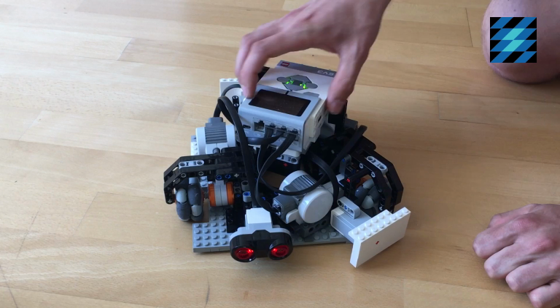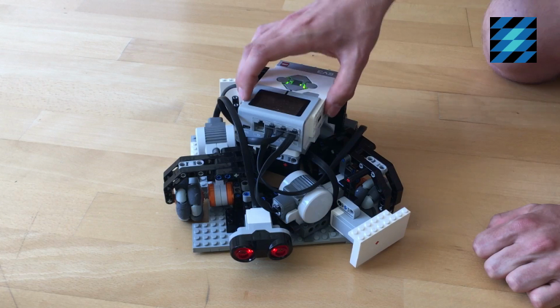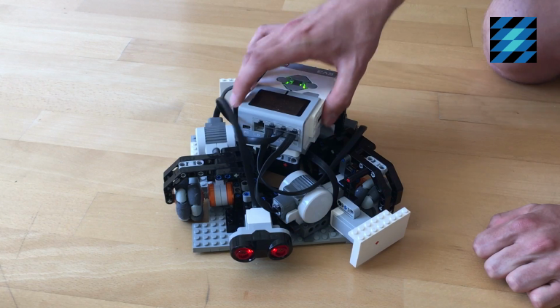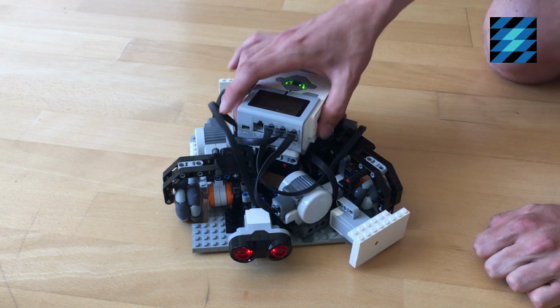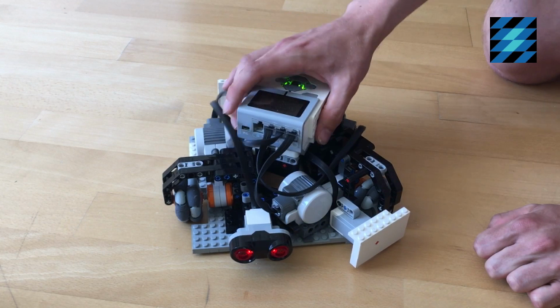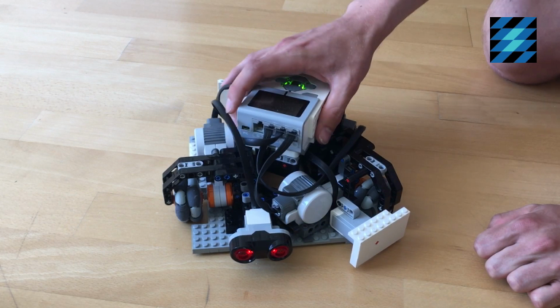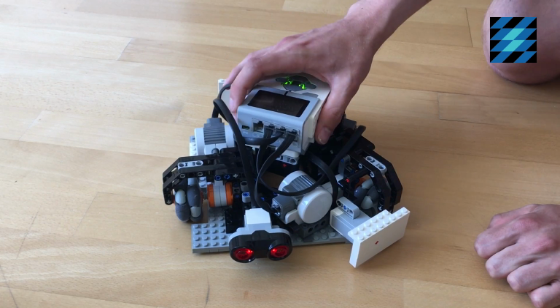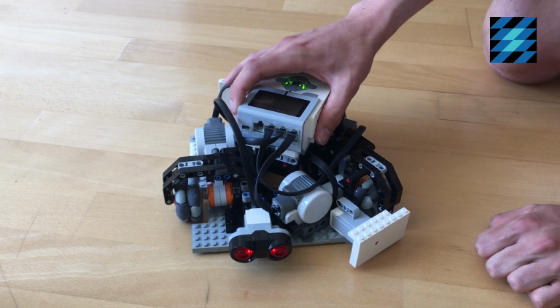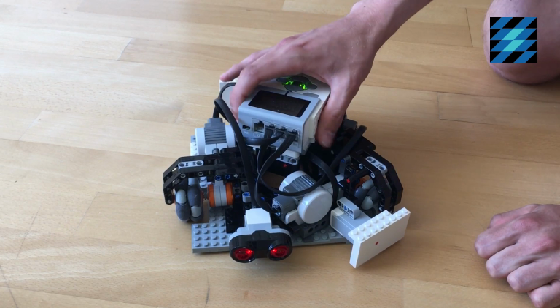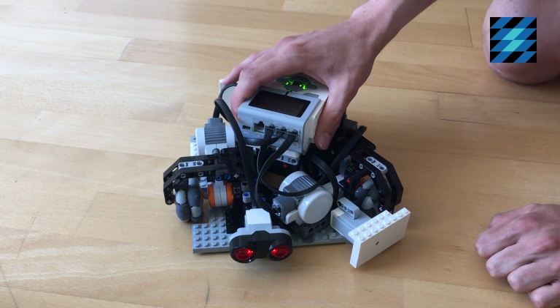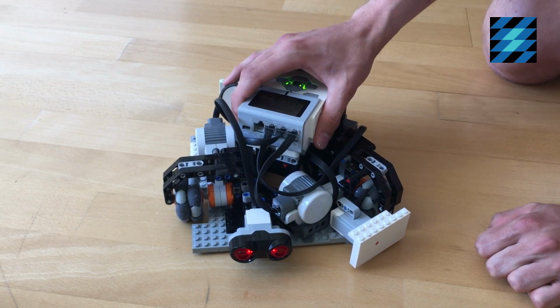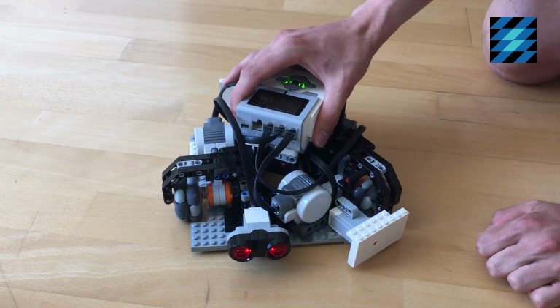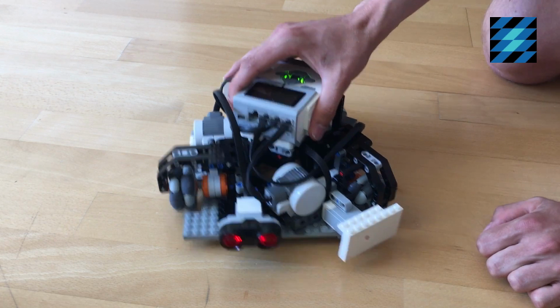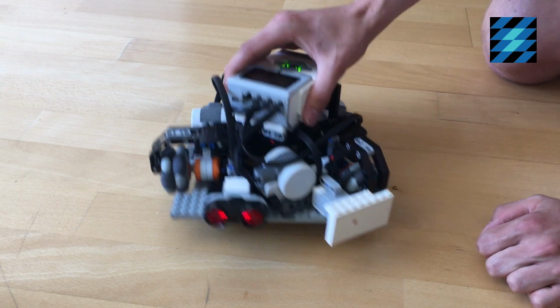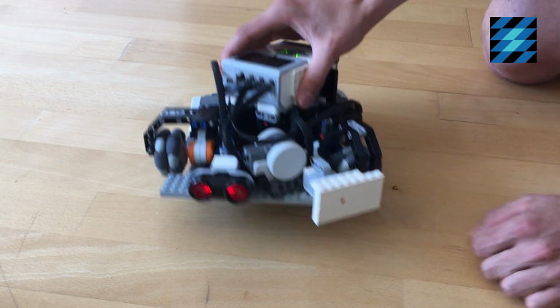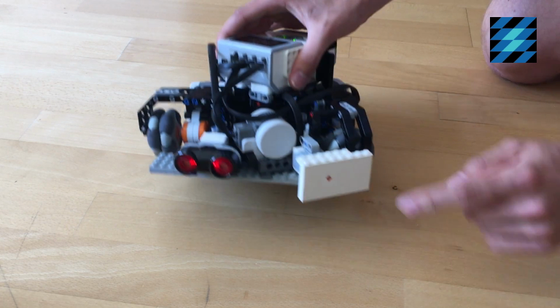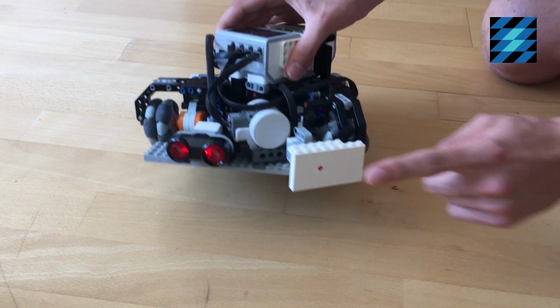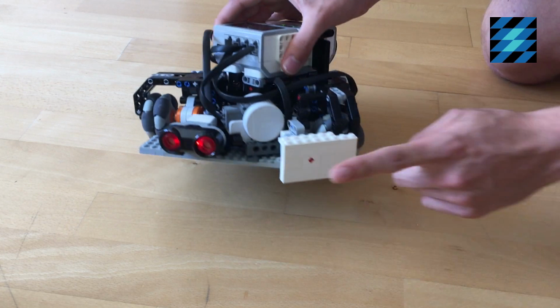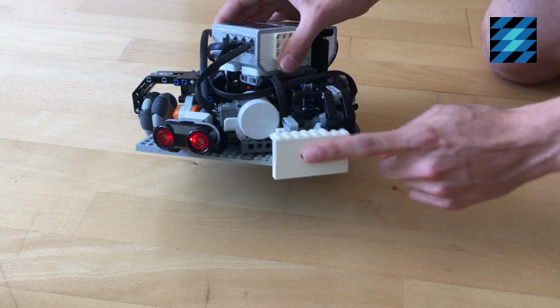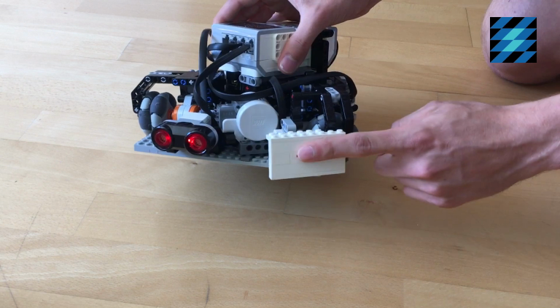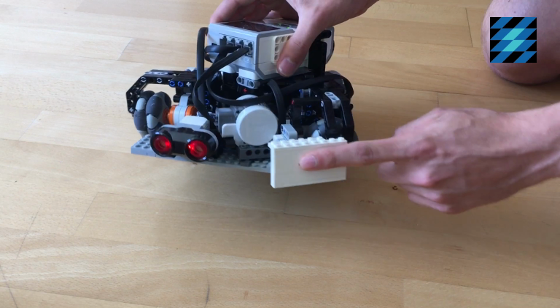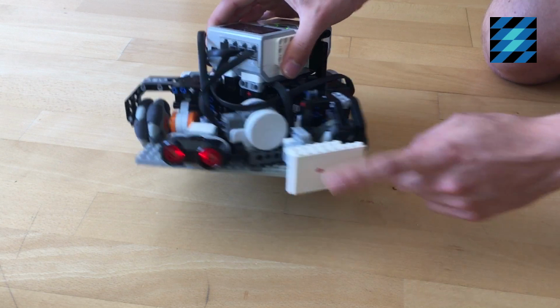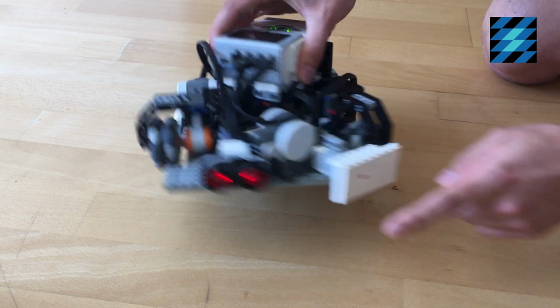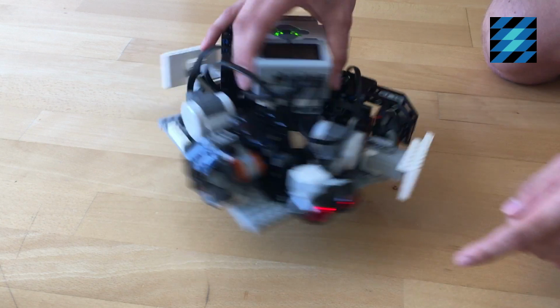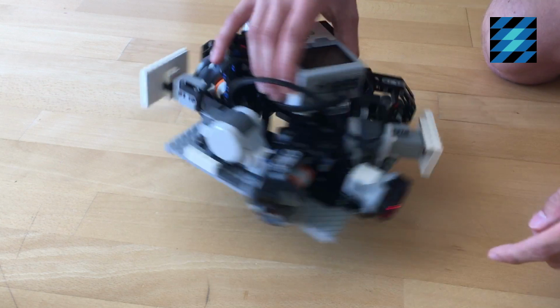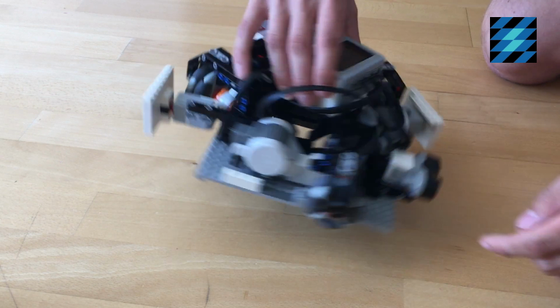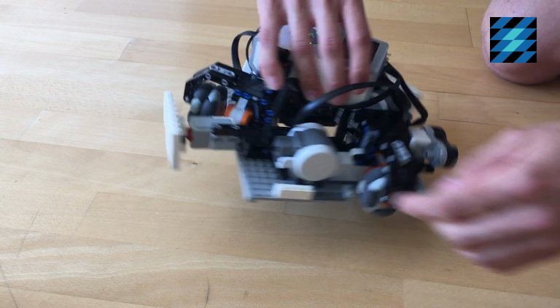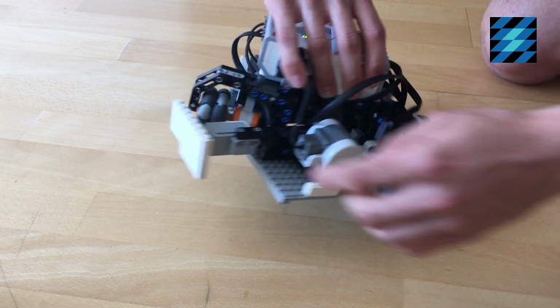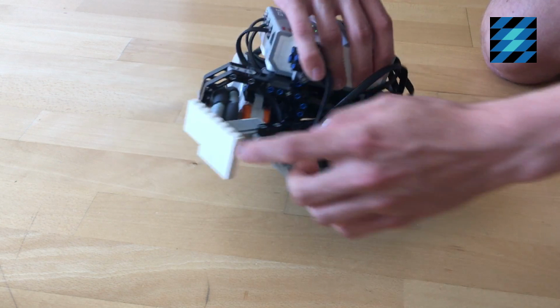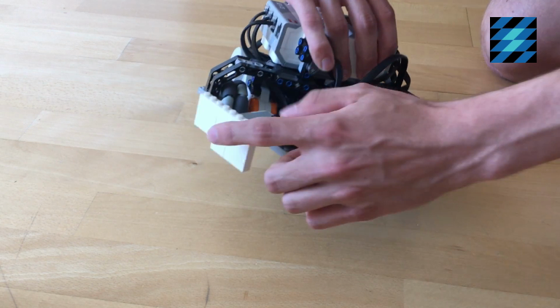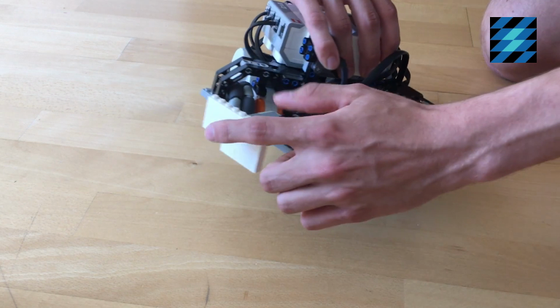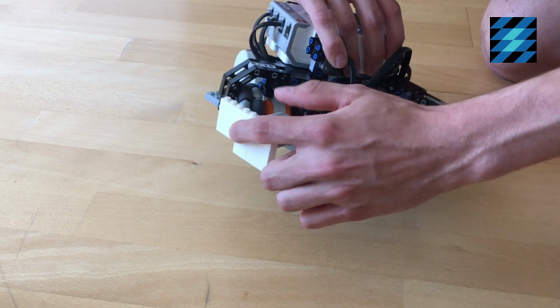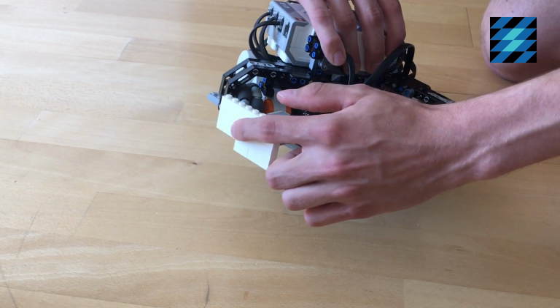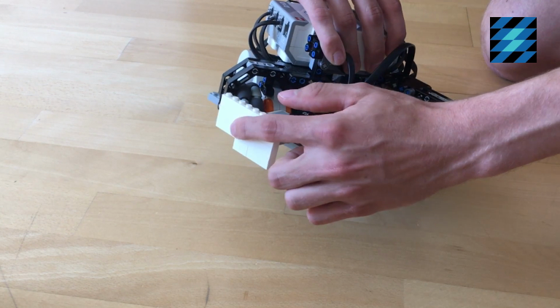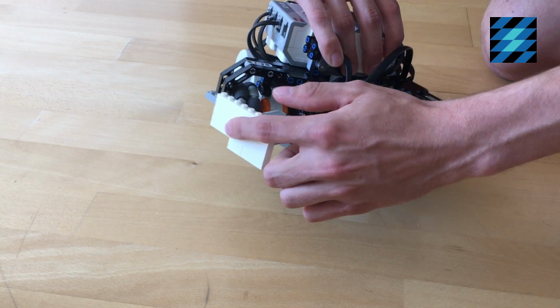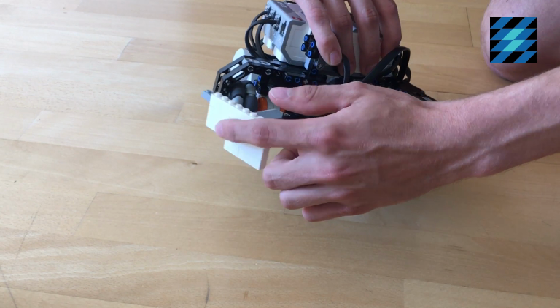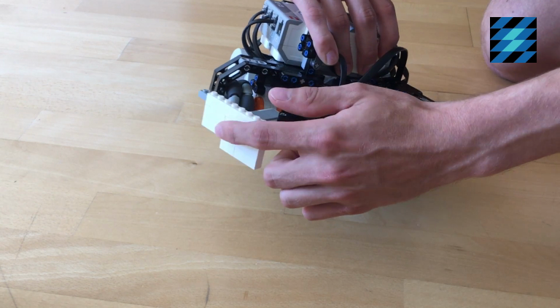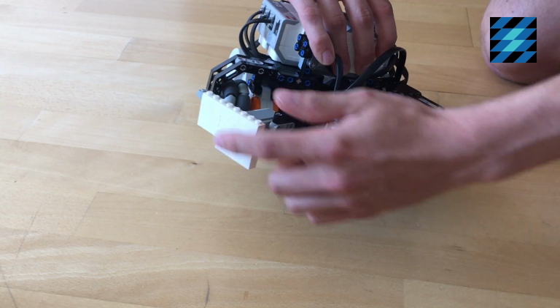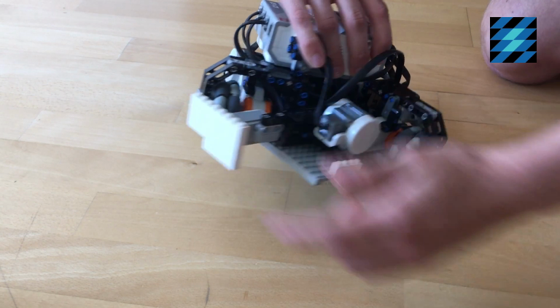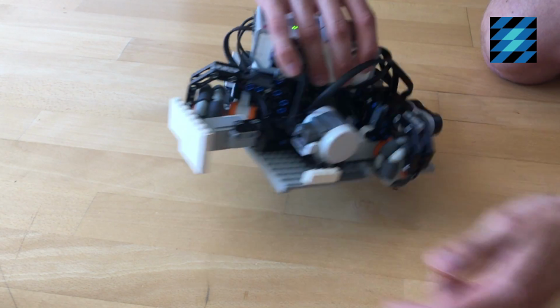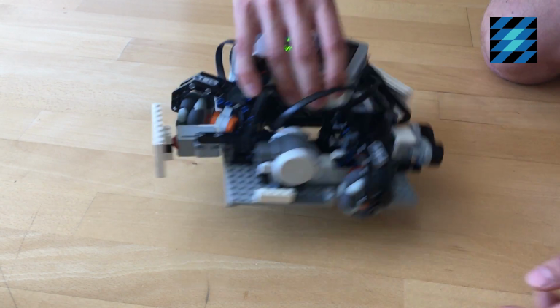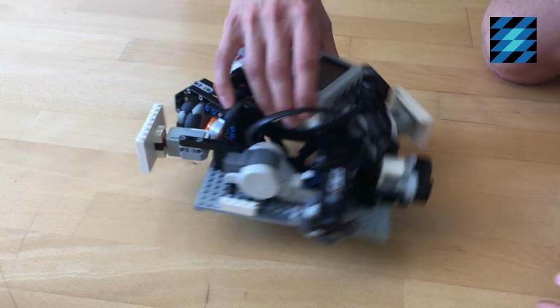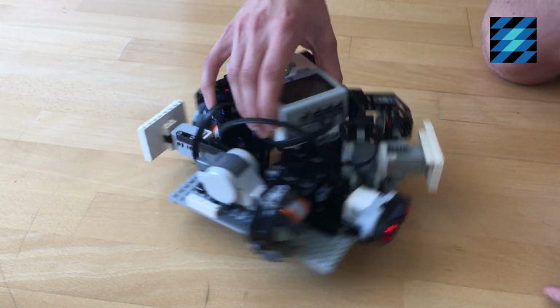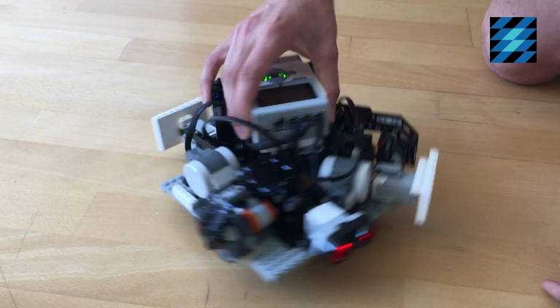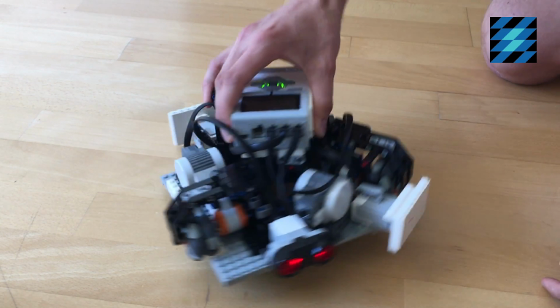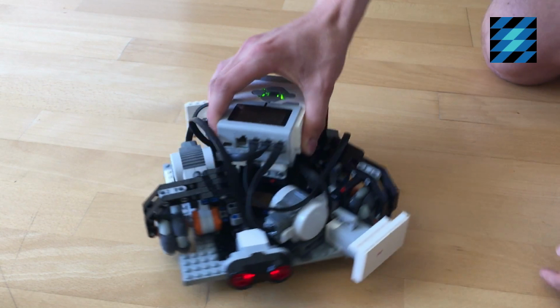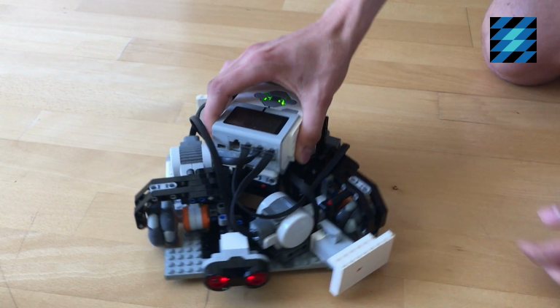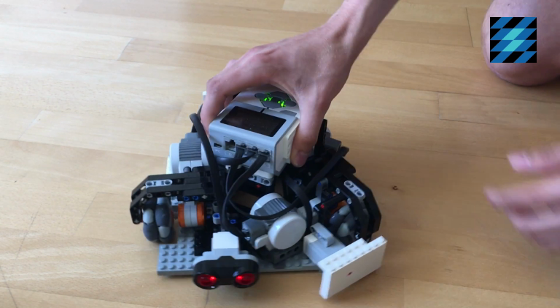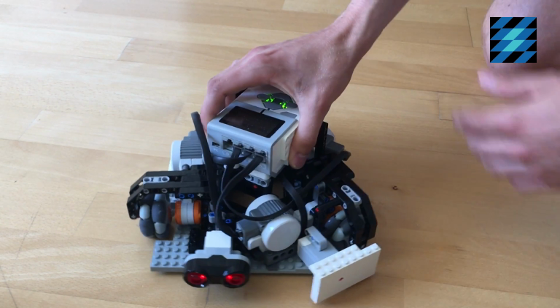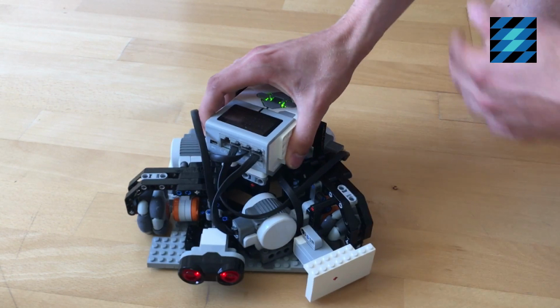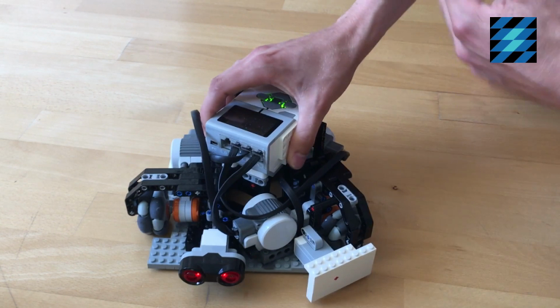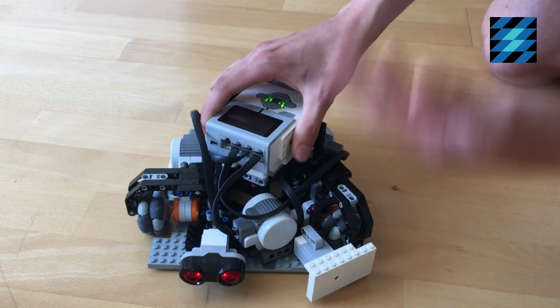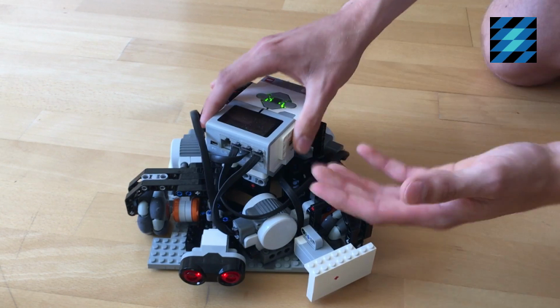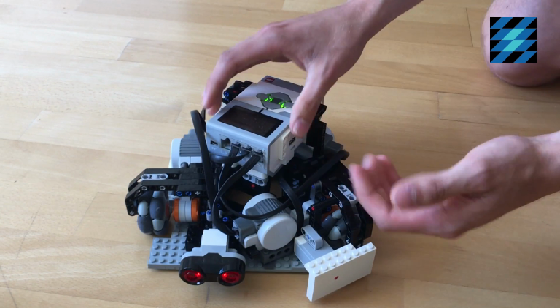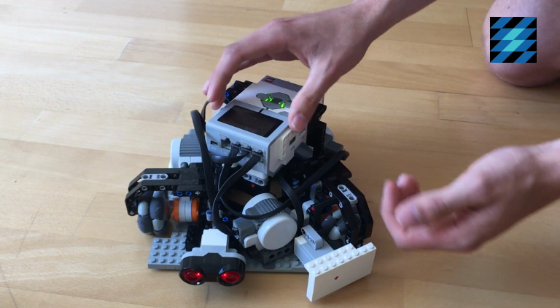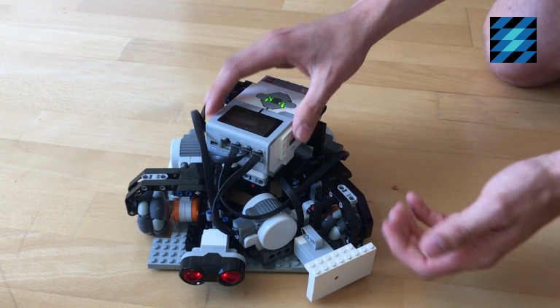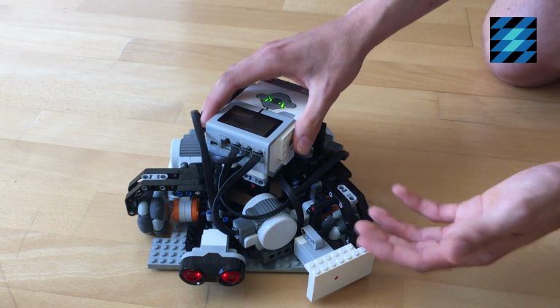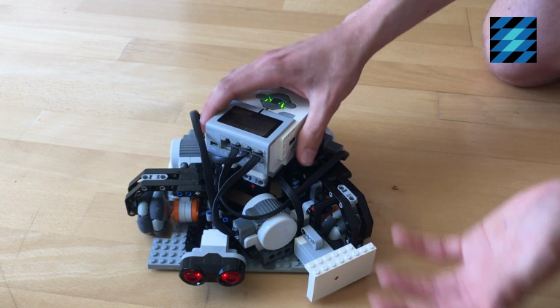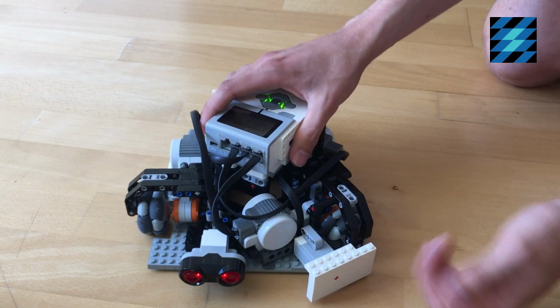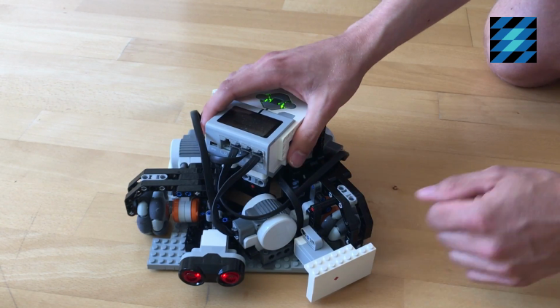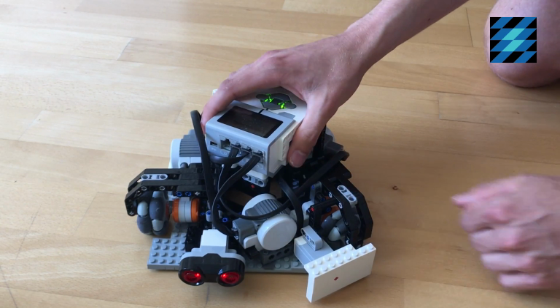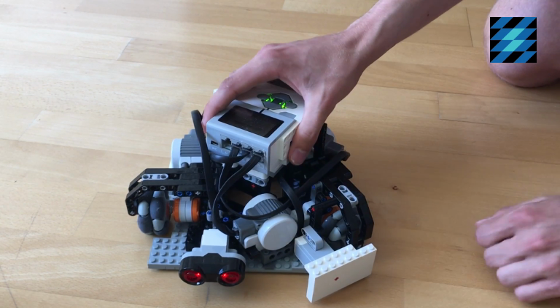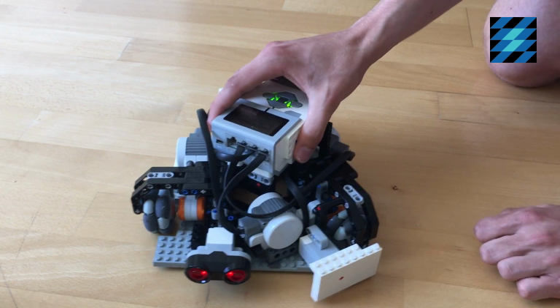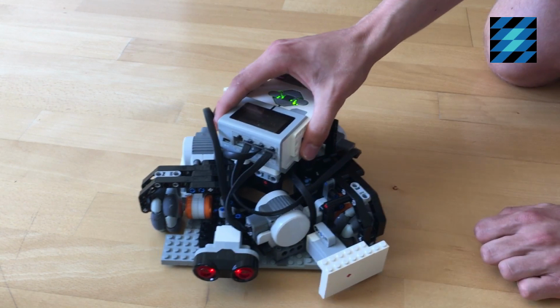It also uses two touch sensors, one in the front and one in the back, so that it turns around when it hits something.